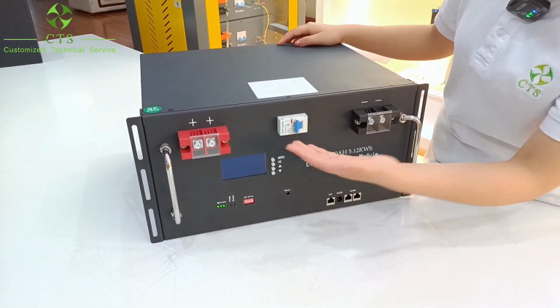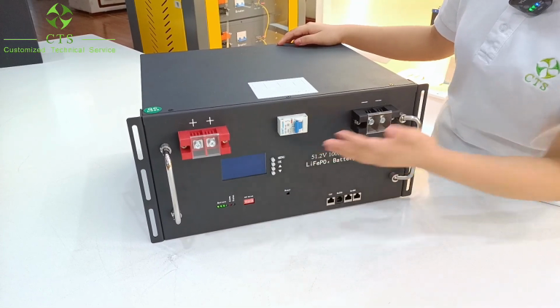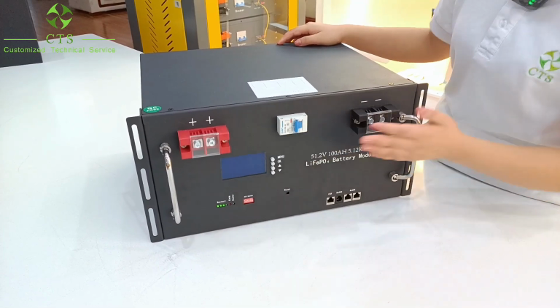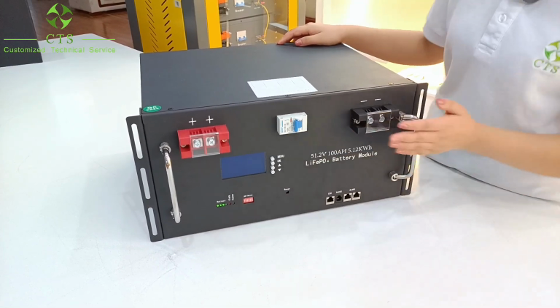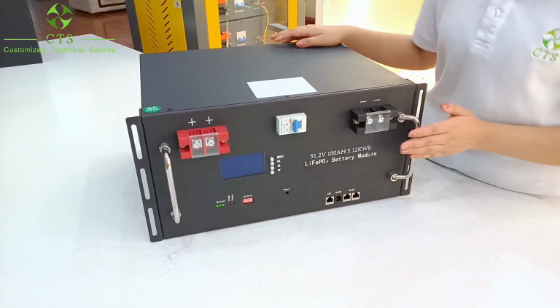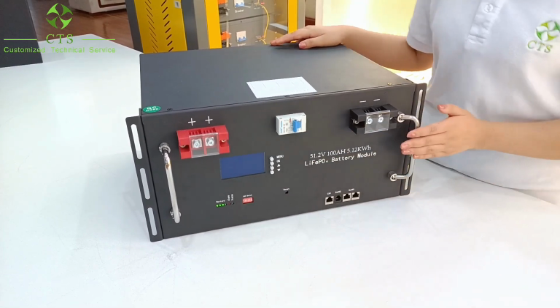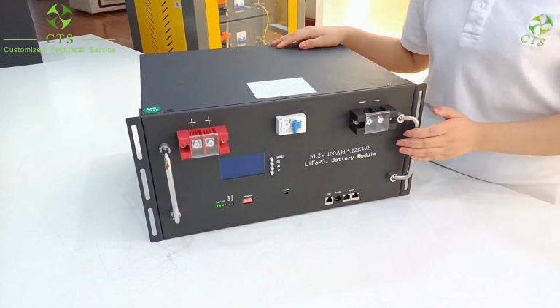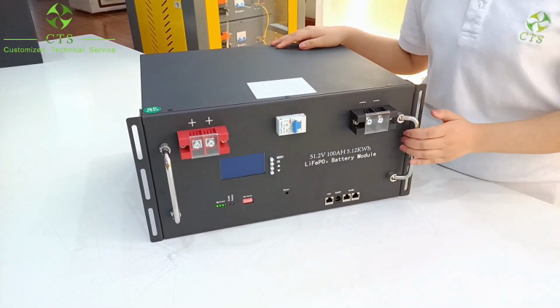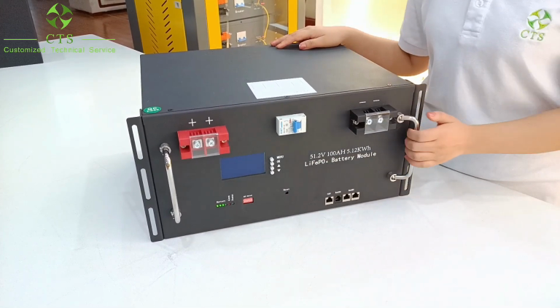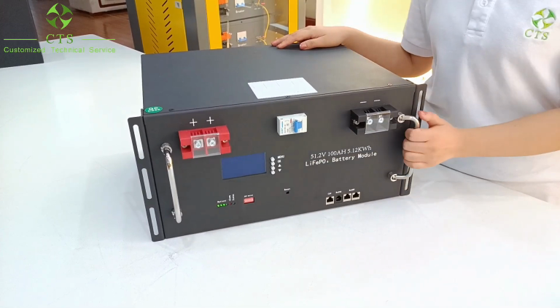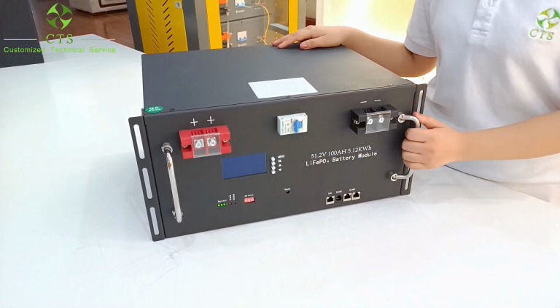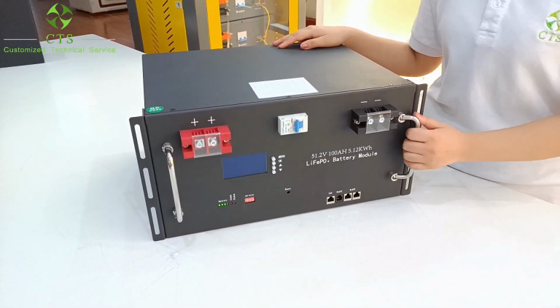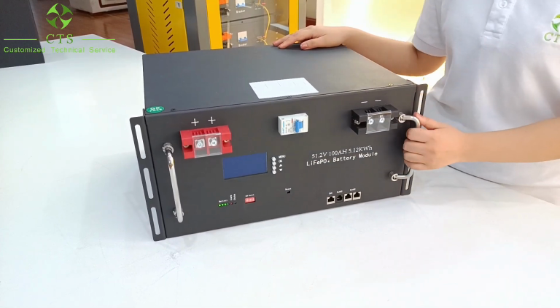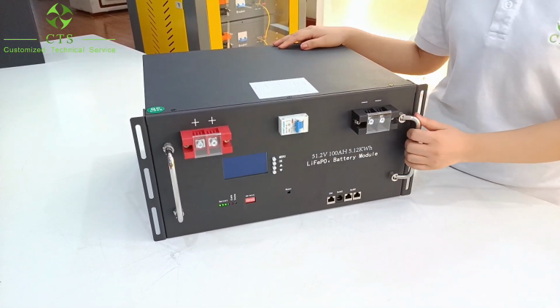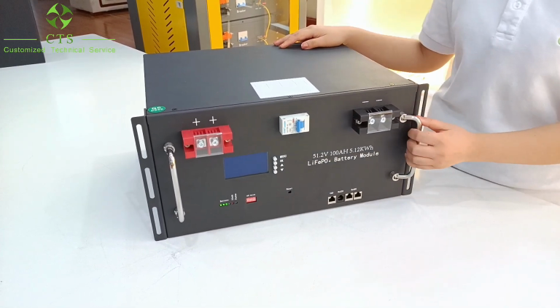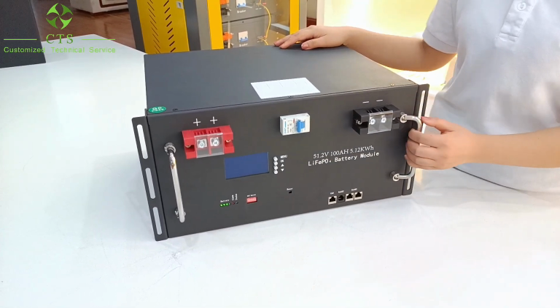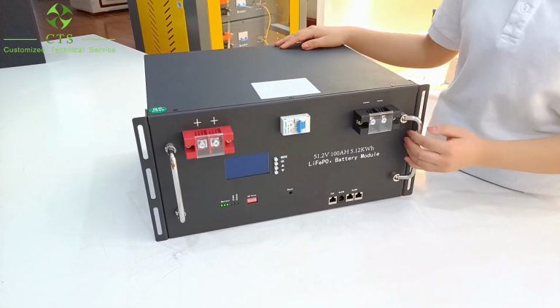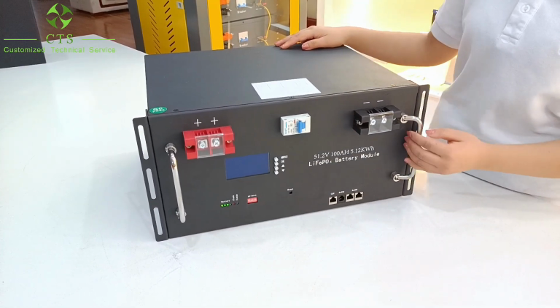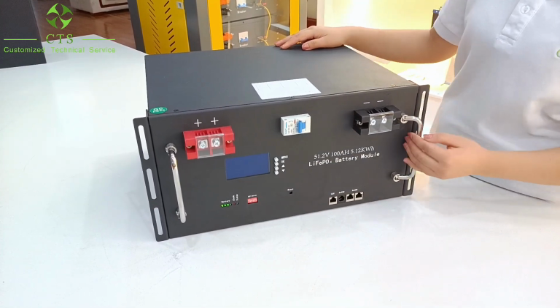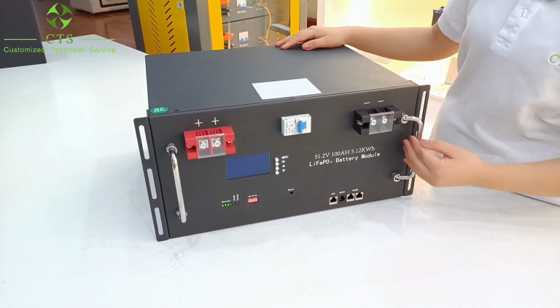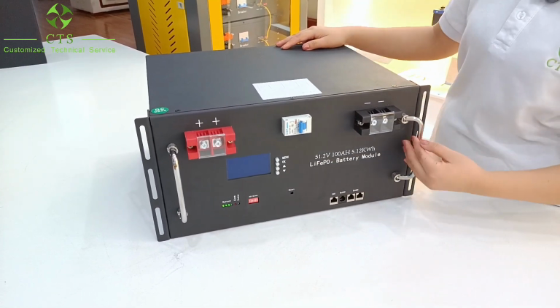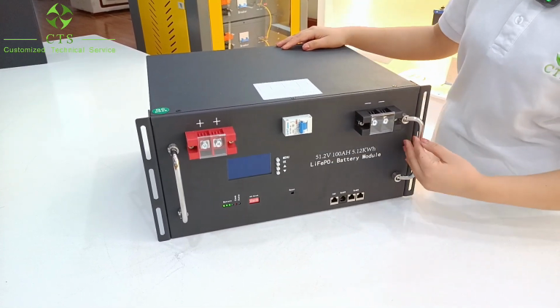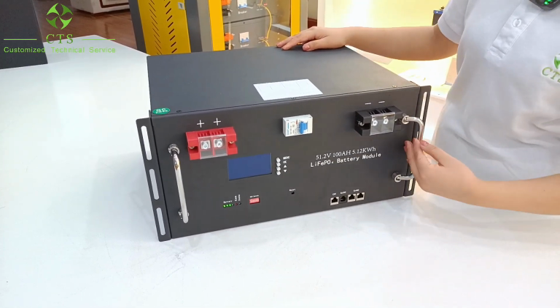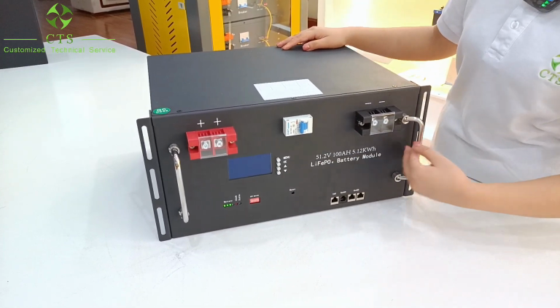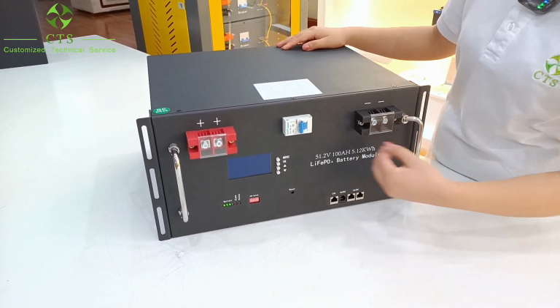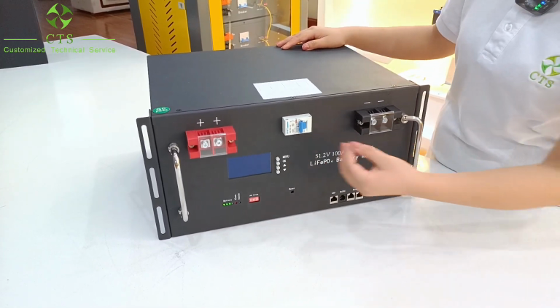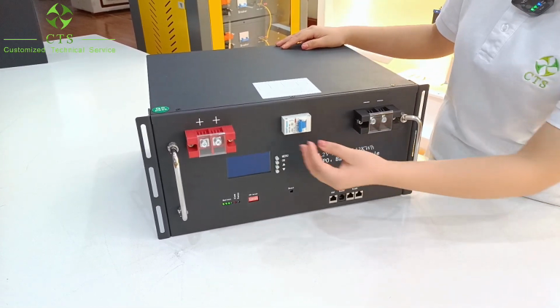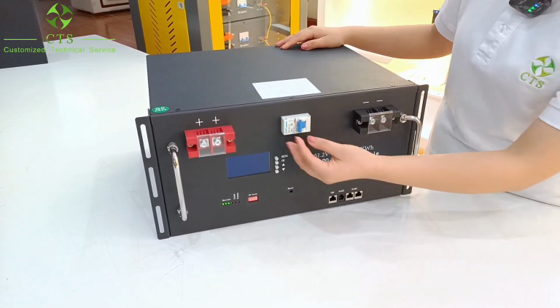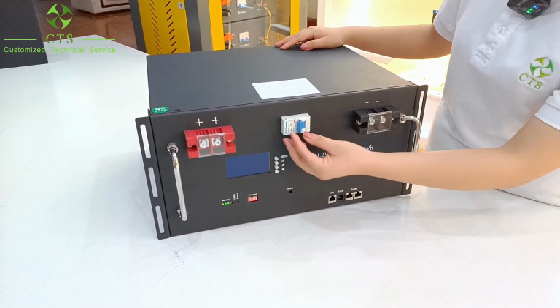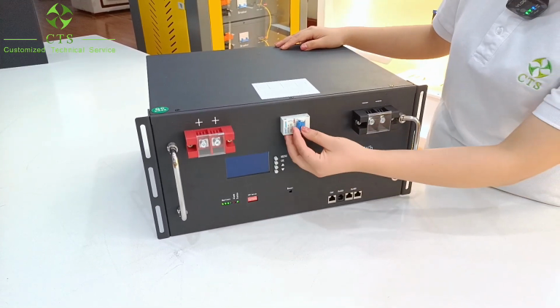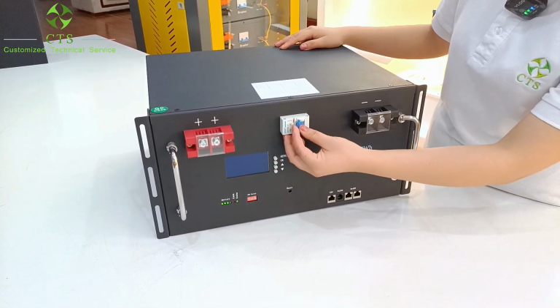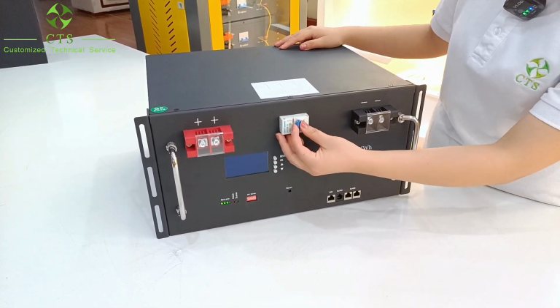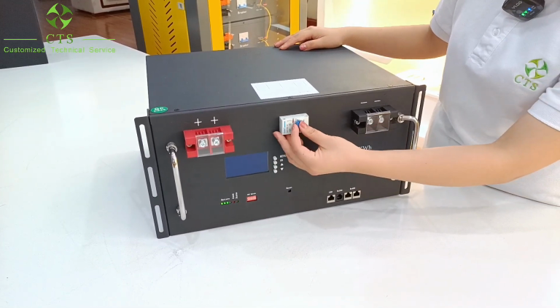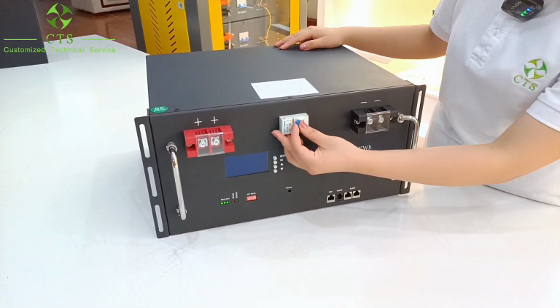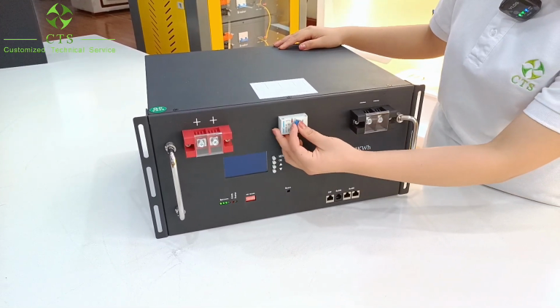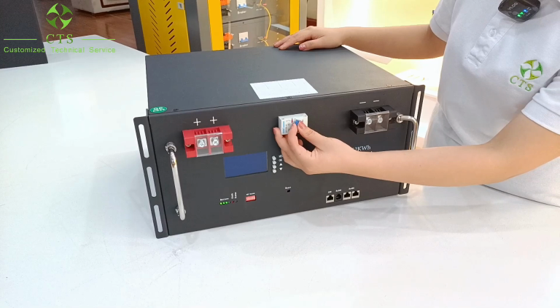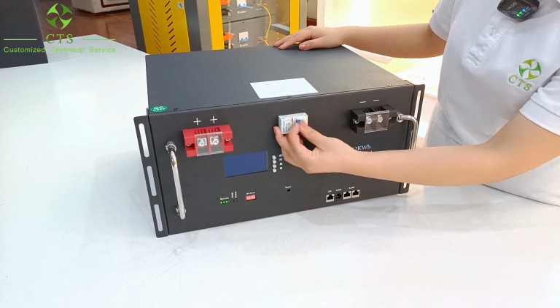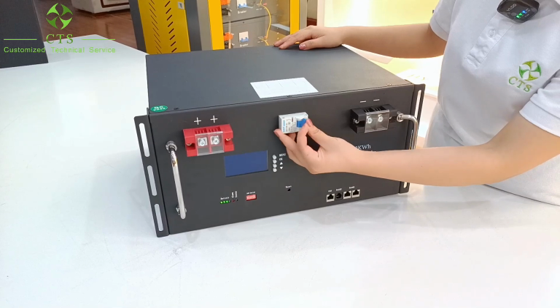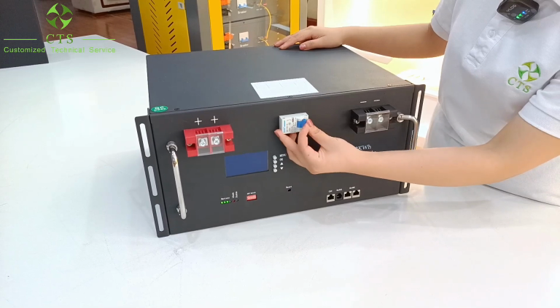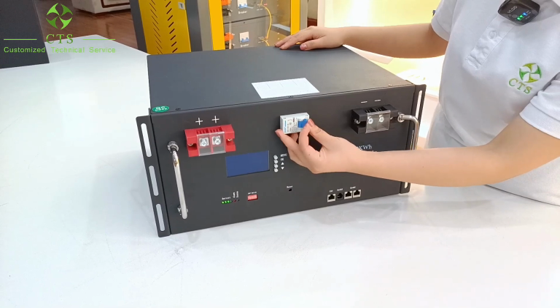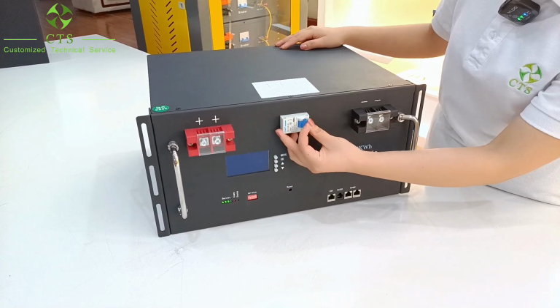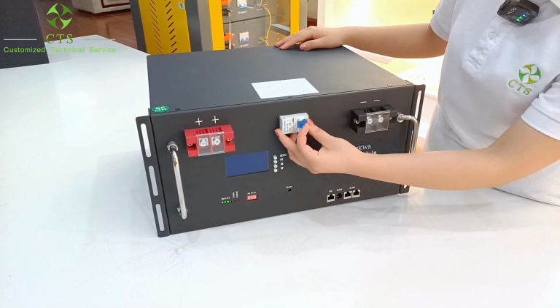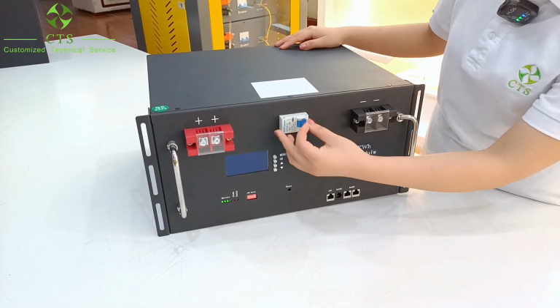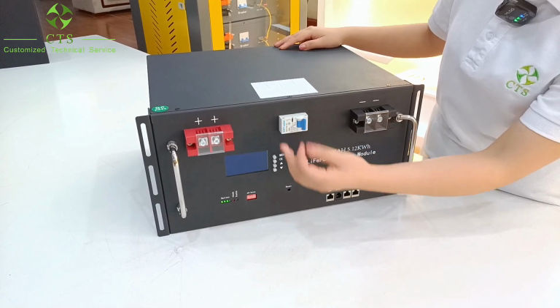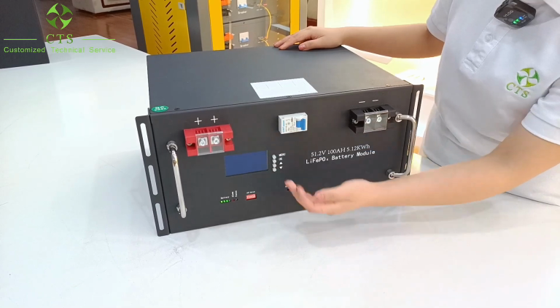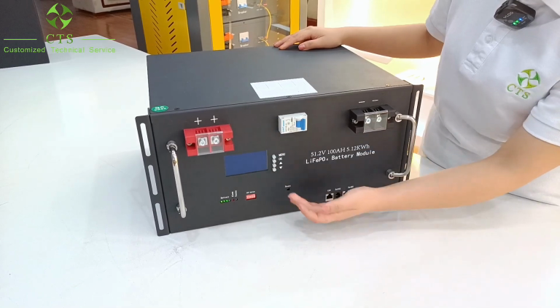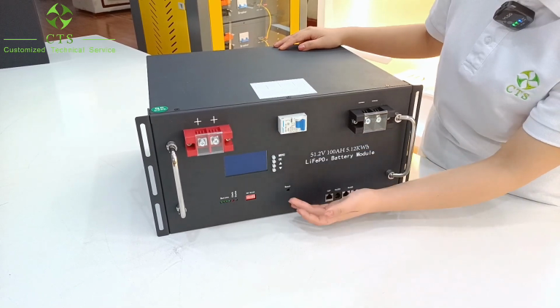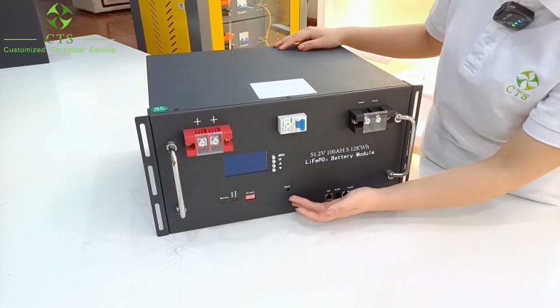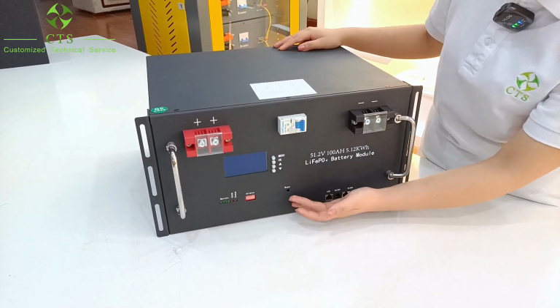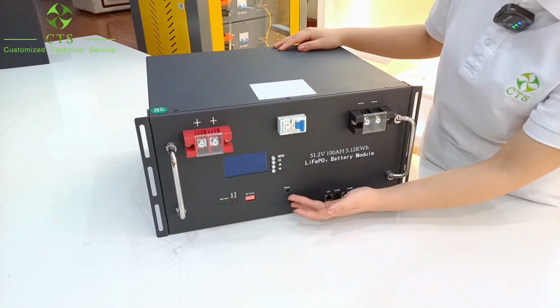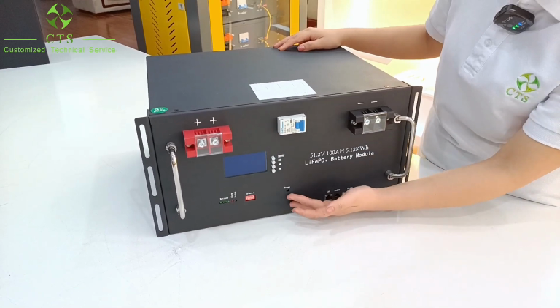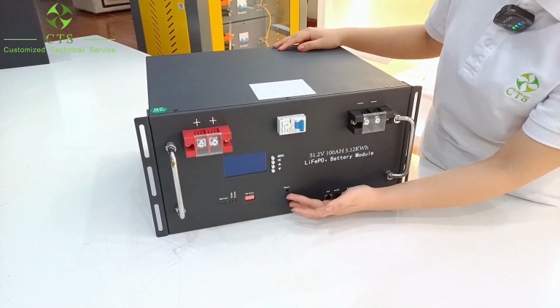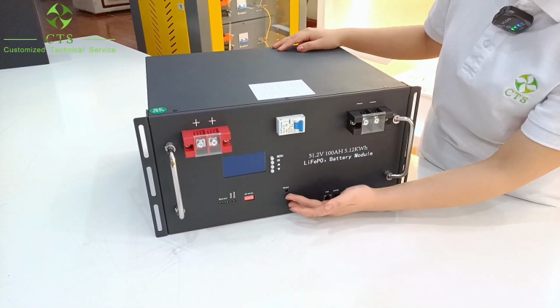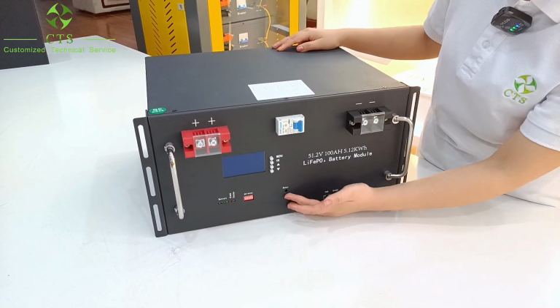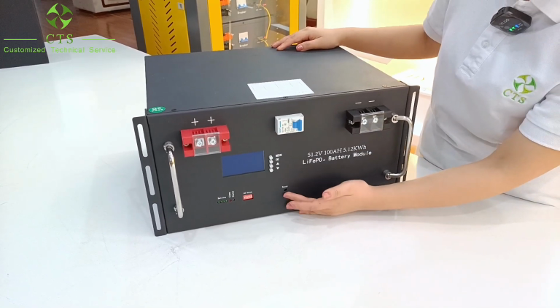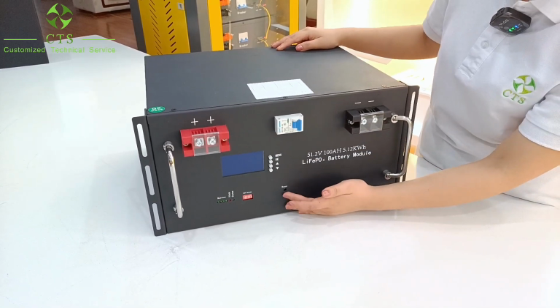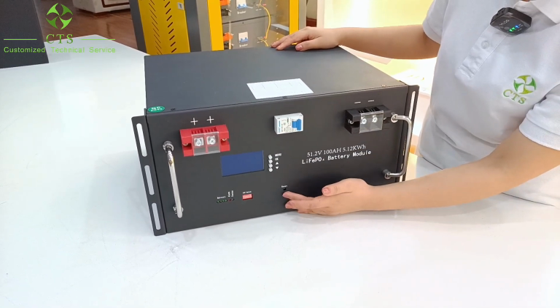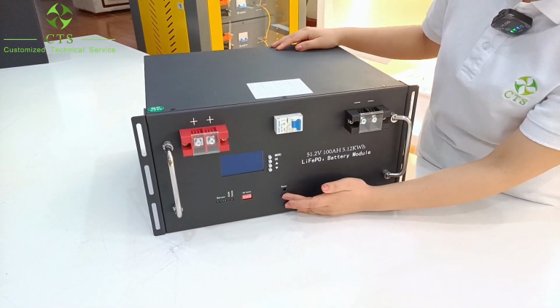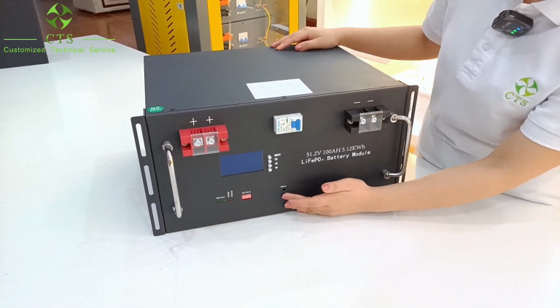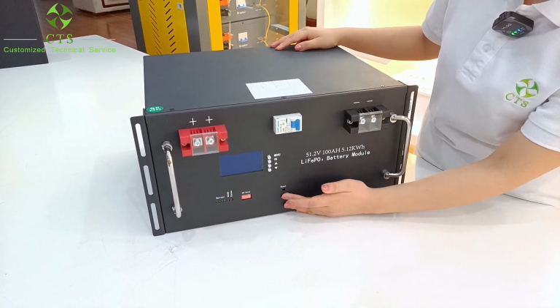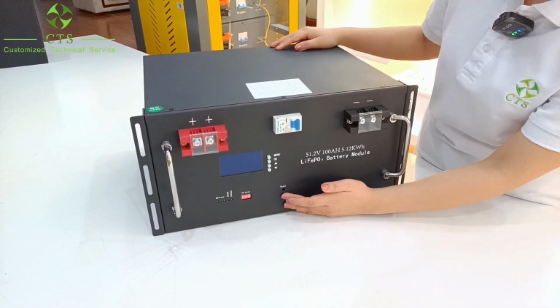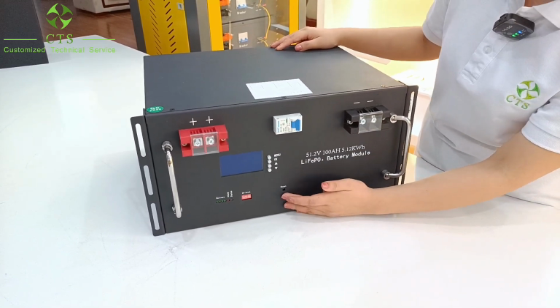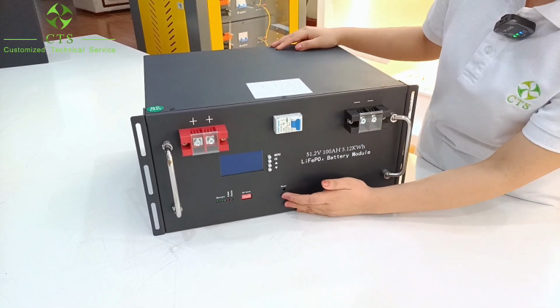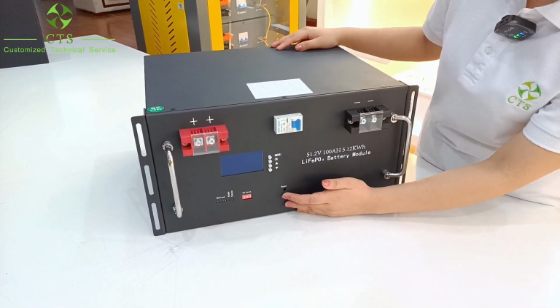When you start to use the battery, you just need to press the button from off to on, and press recess for 3 seconds.